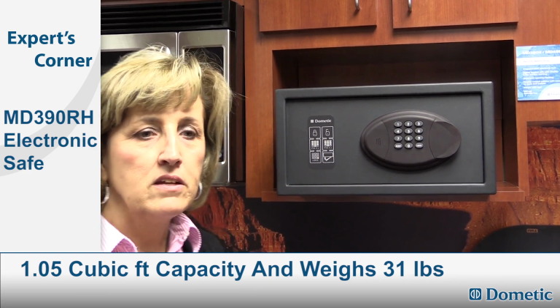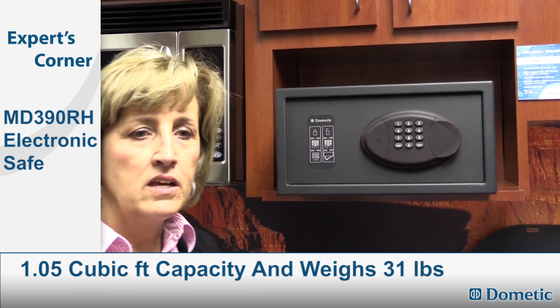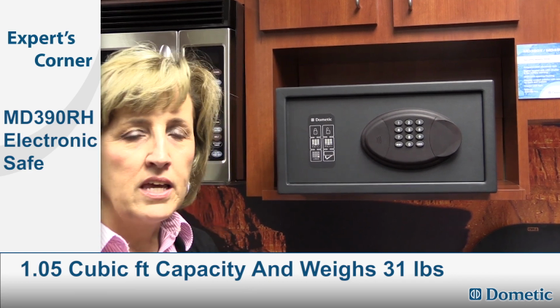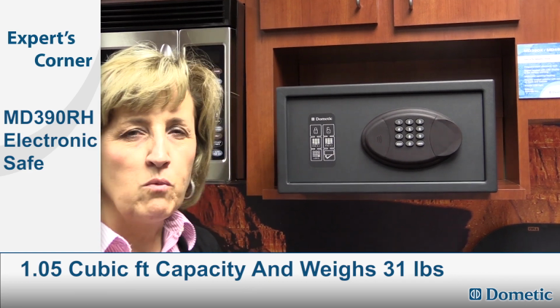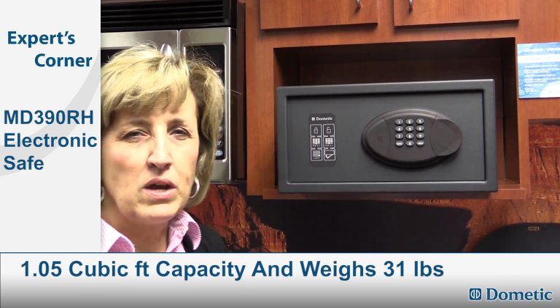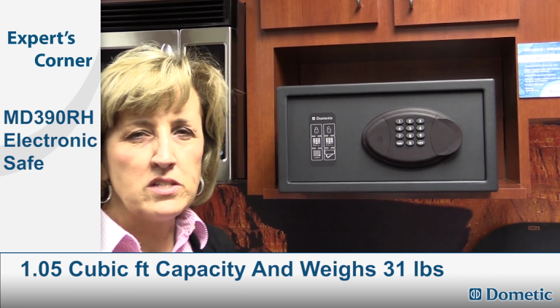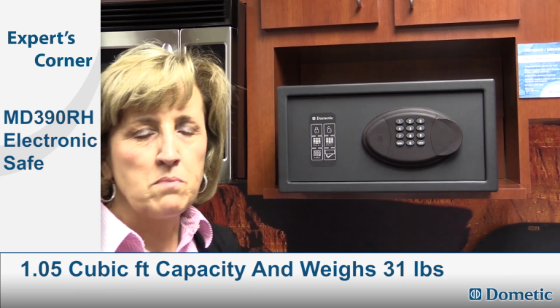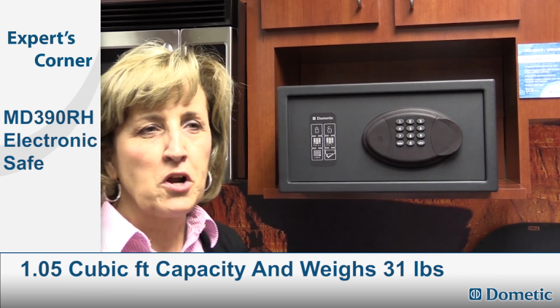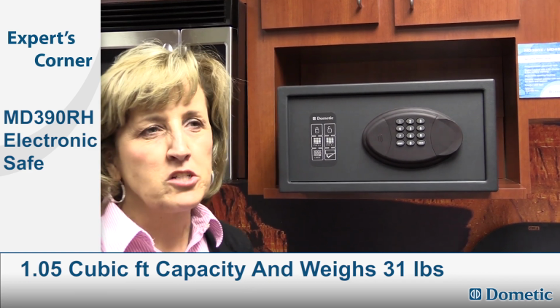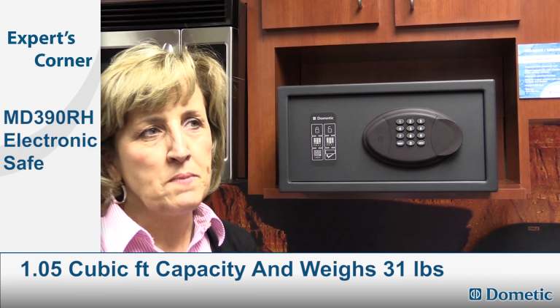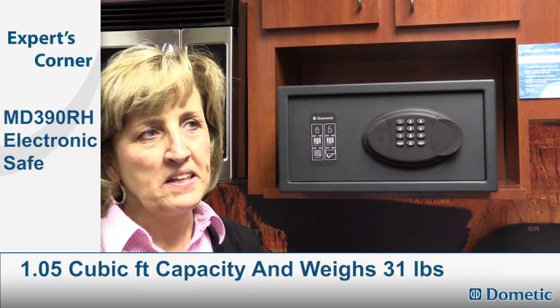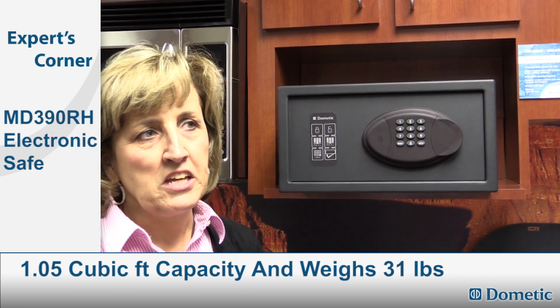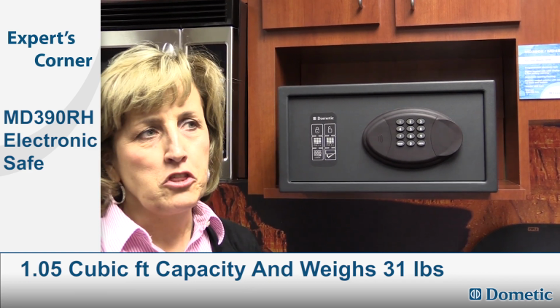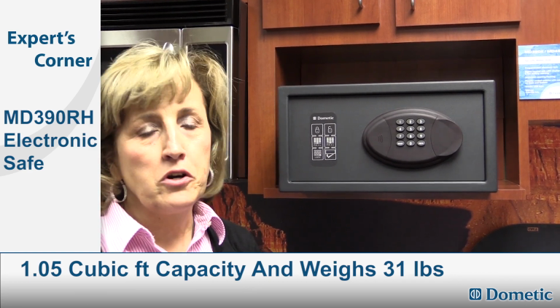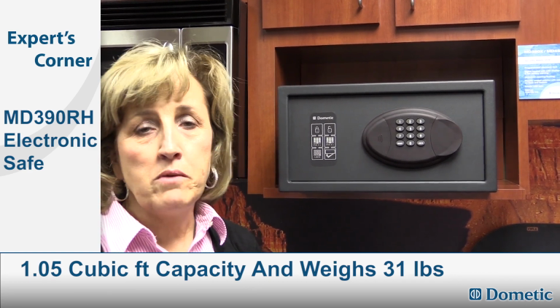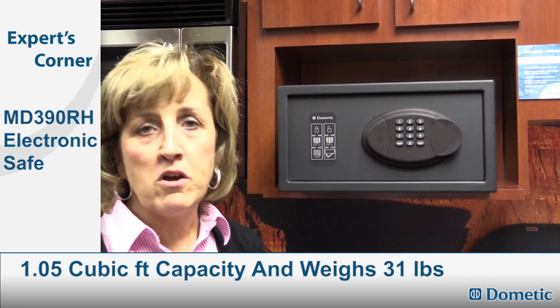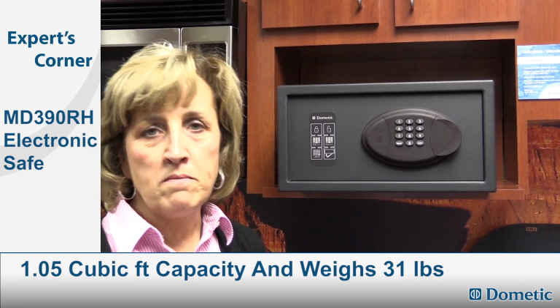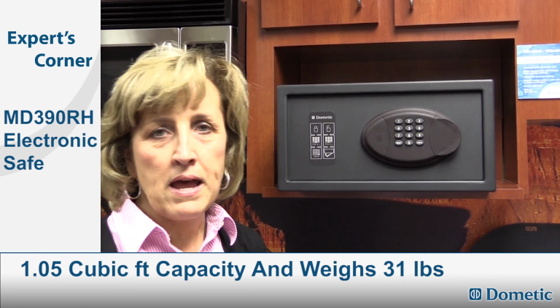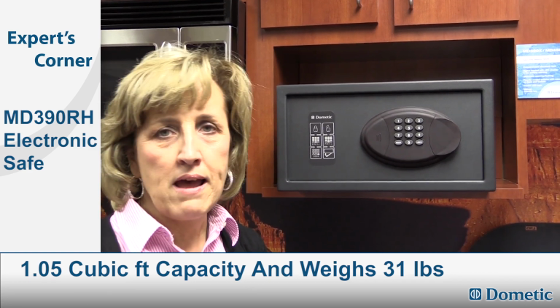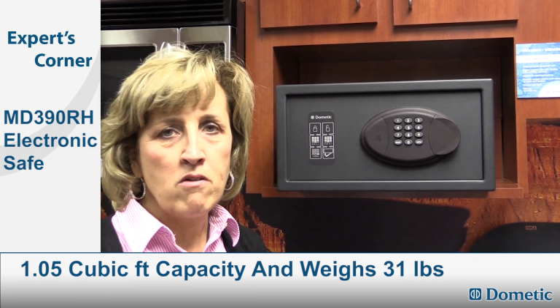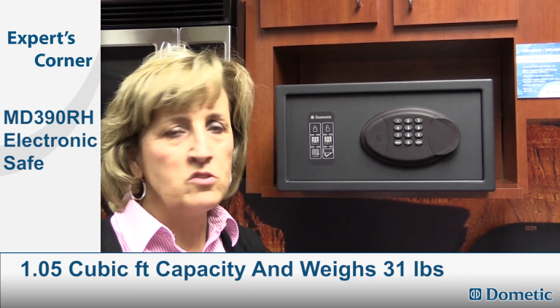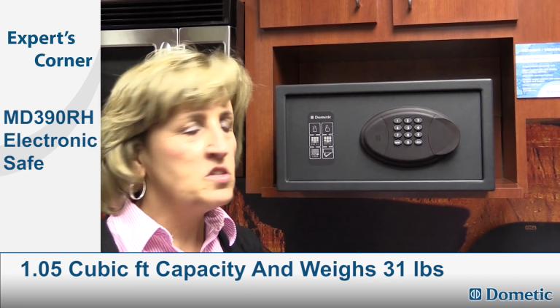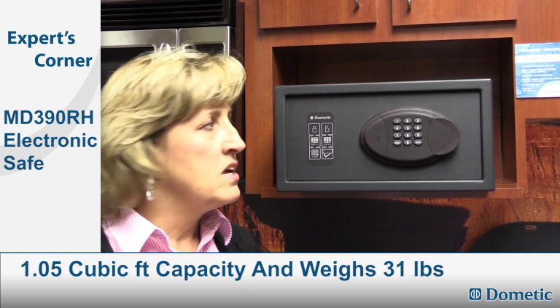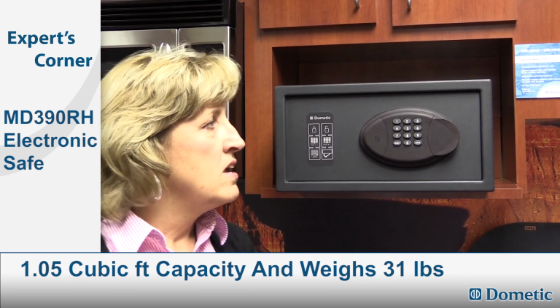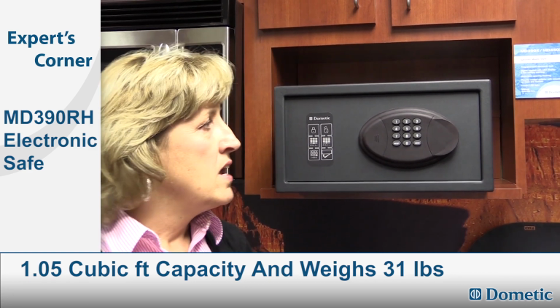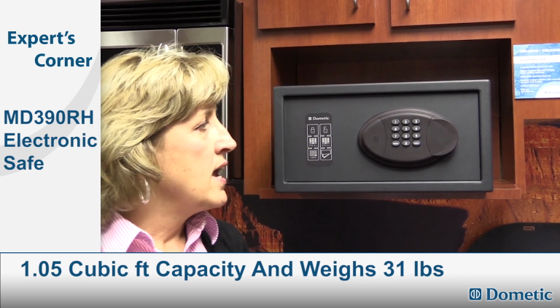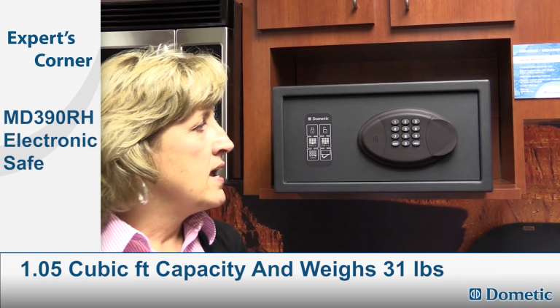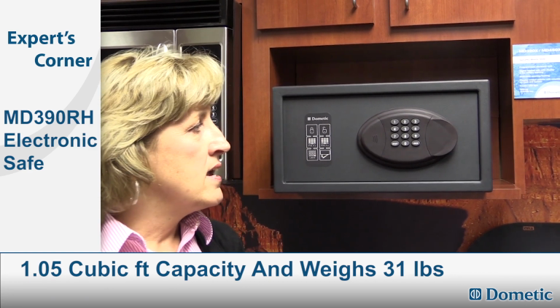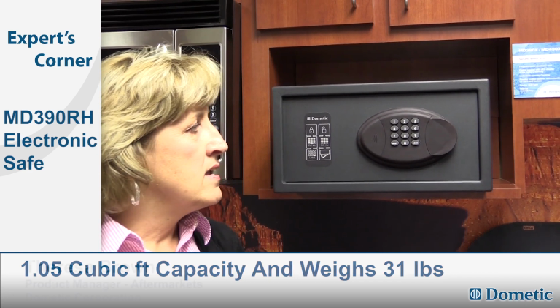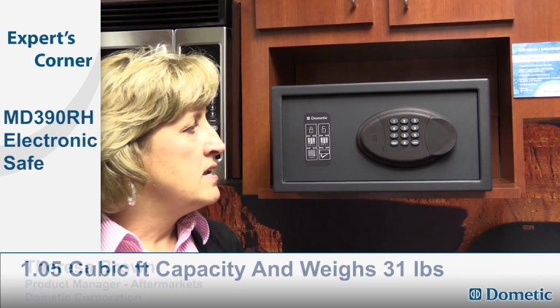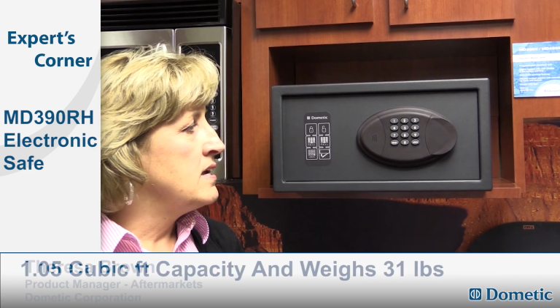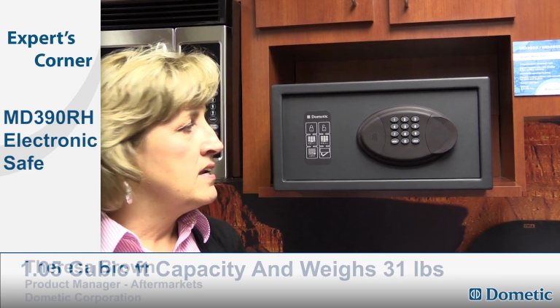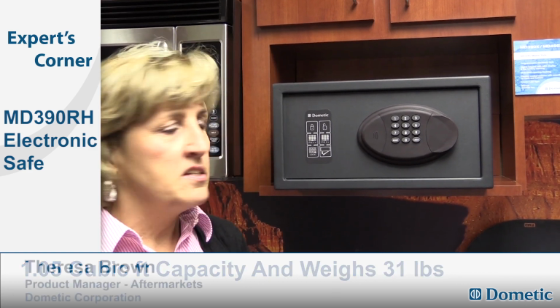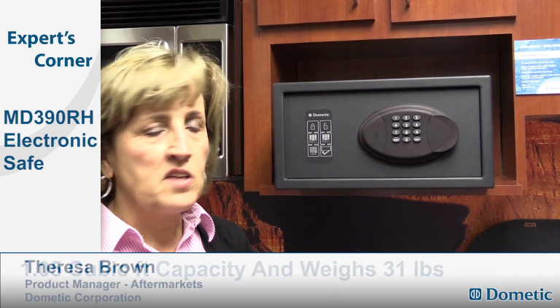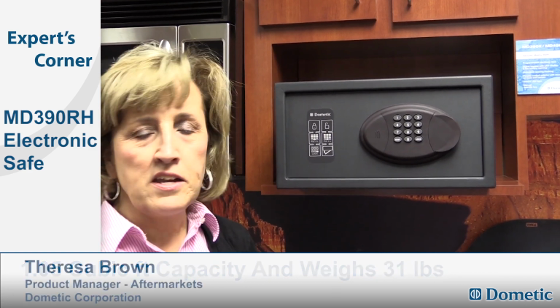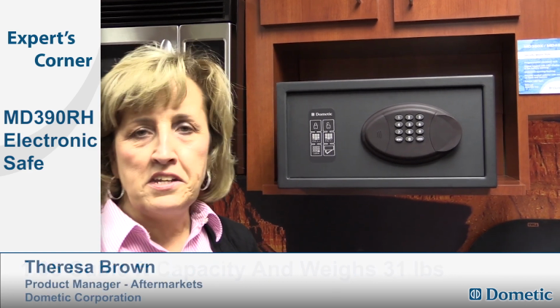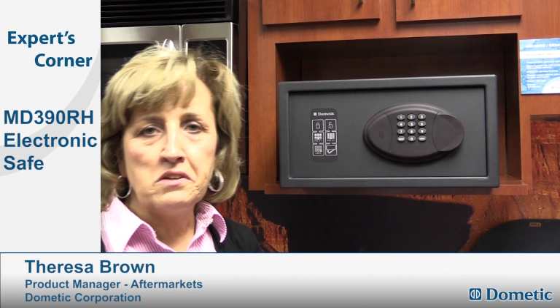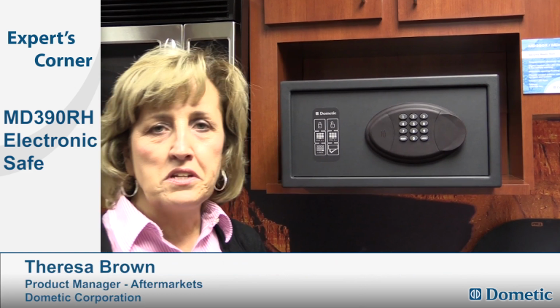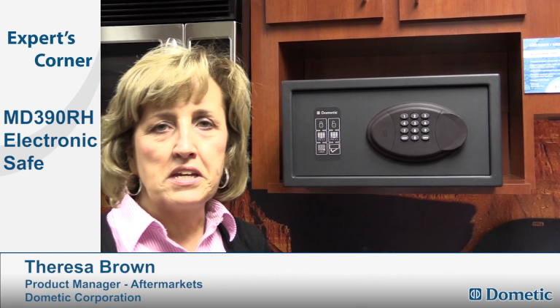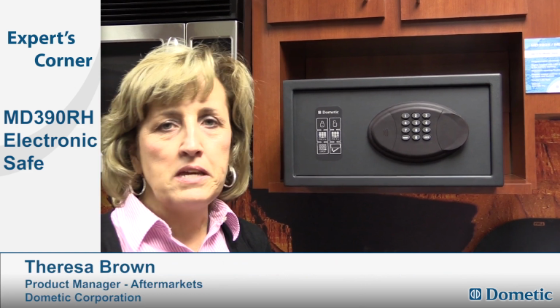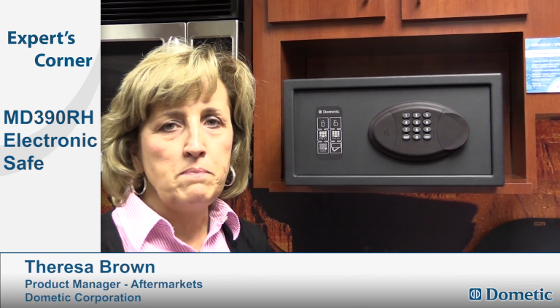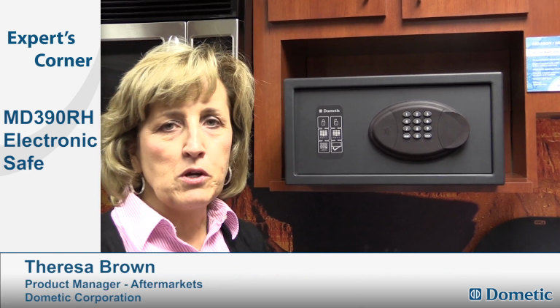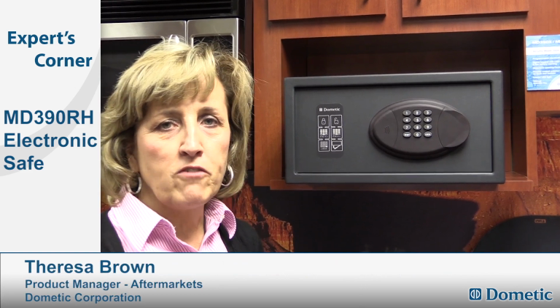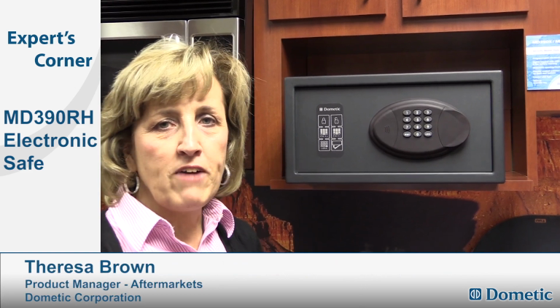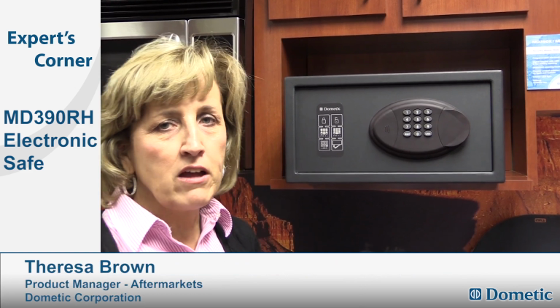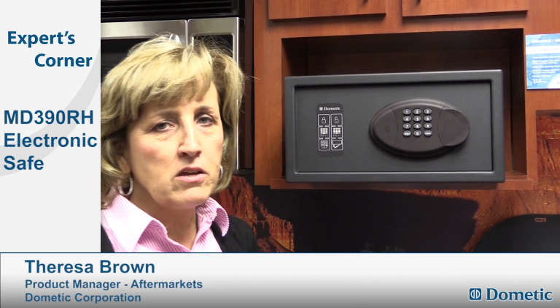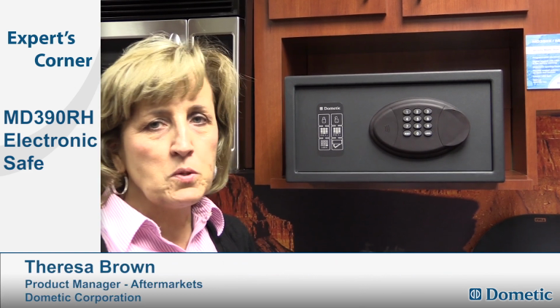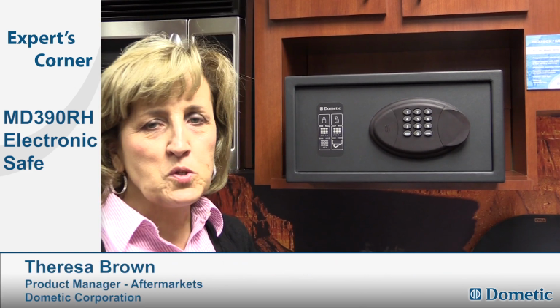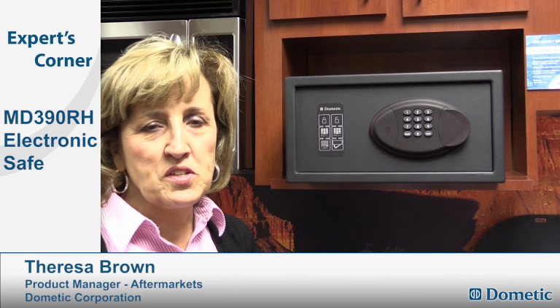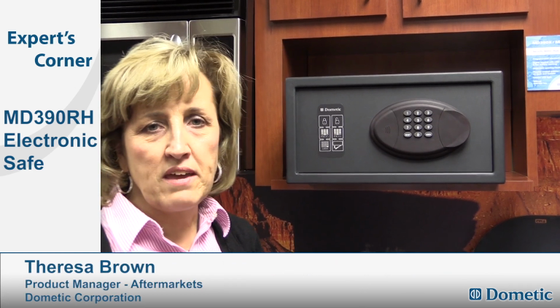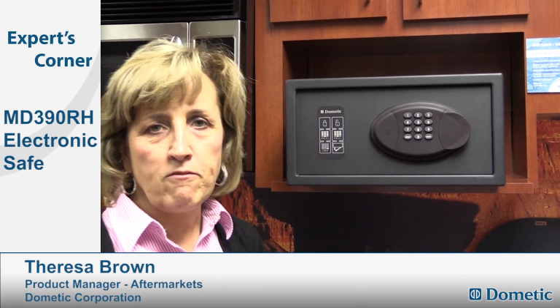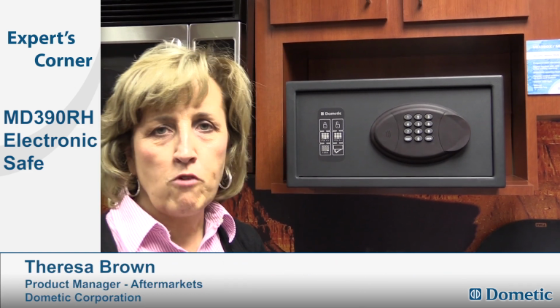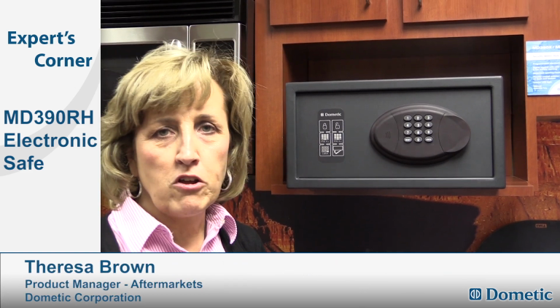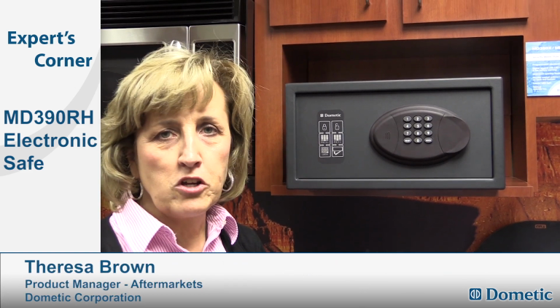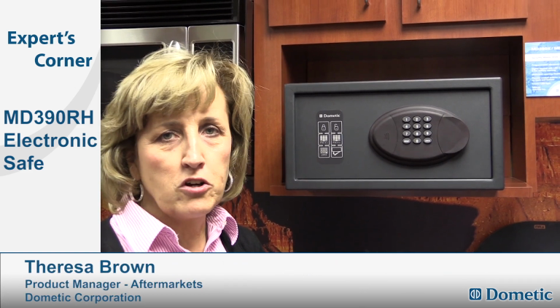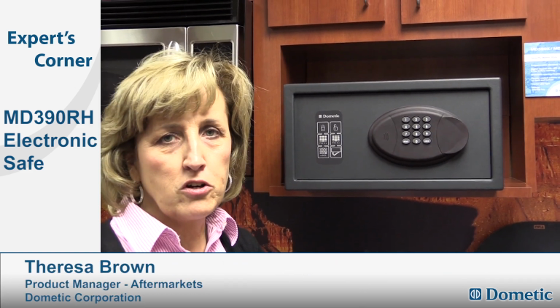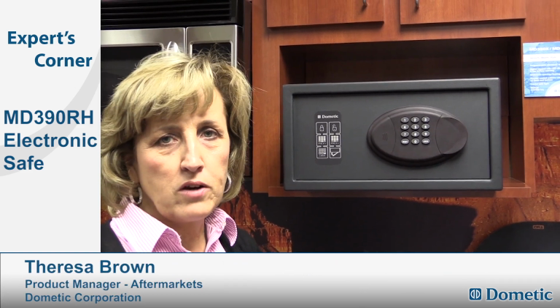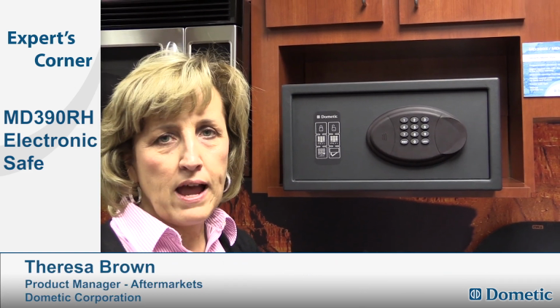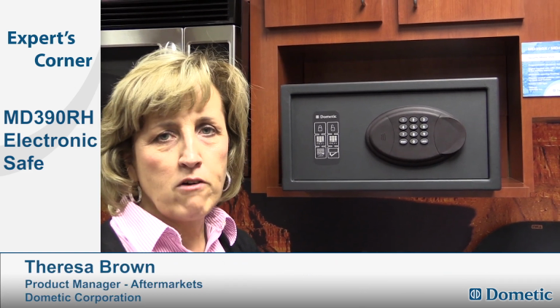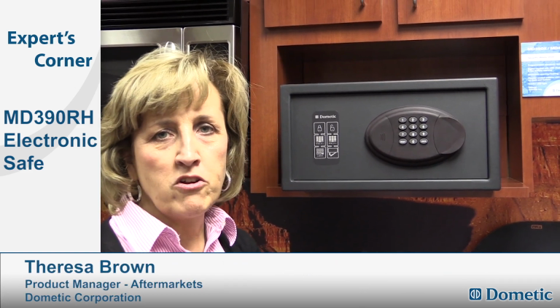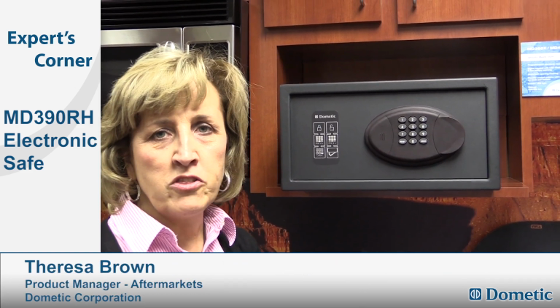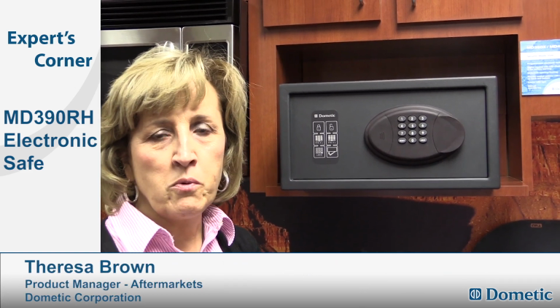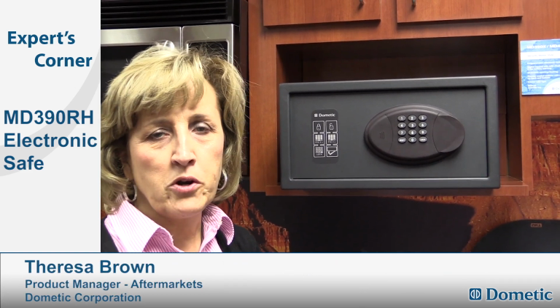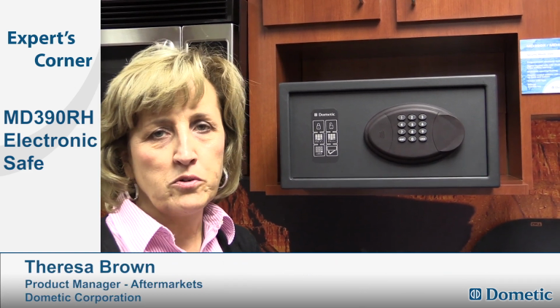It weighs approximately 31 pounds and it is ideal to keep your valuables safe while you're out on the road.